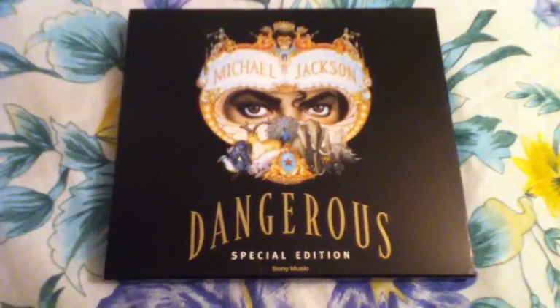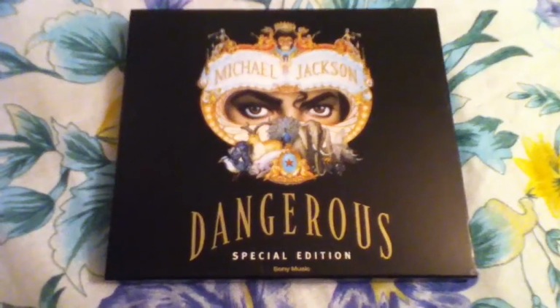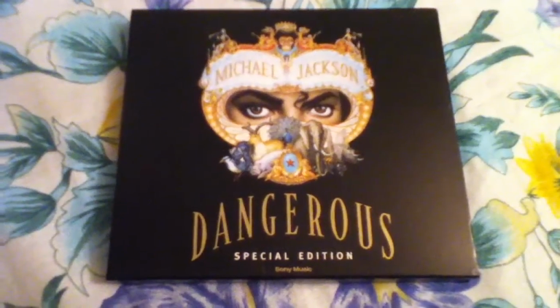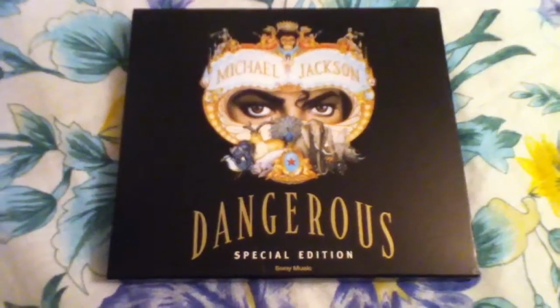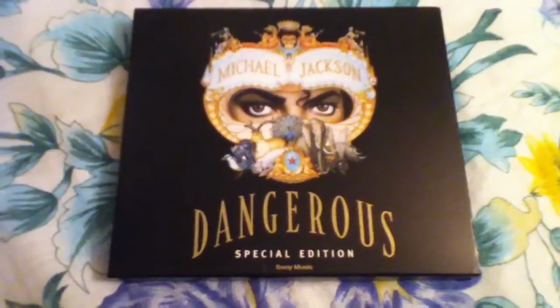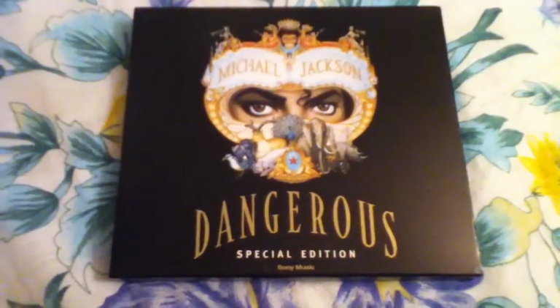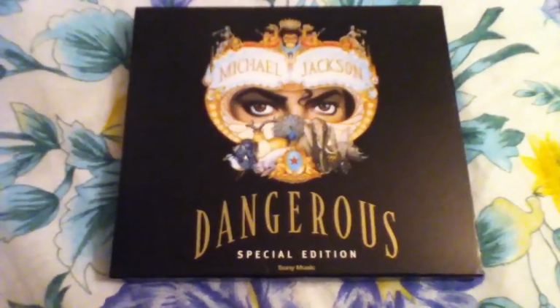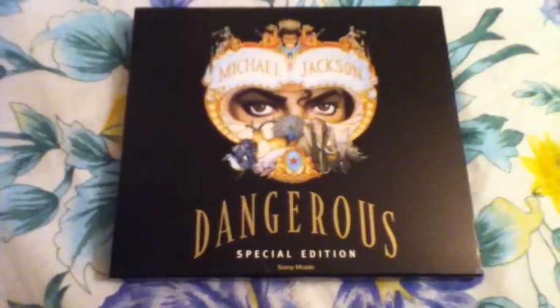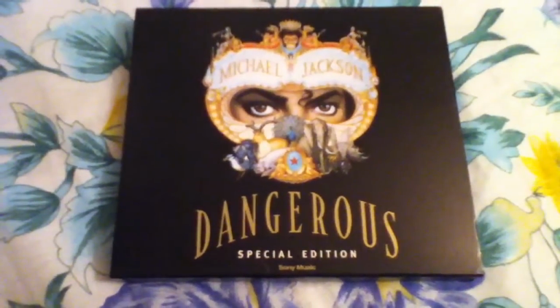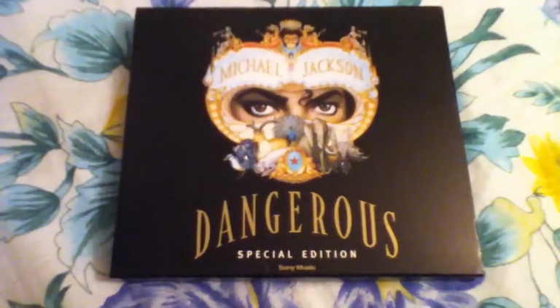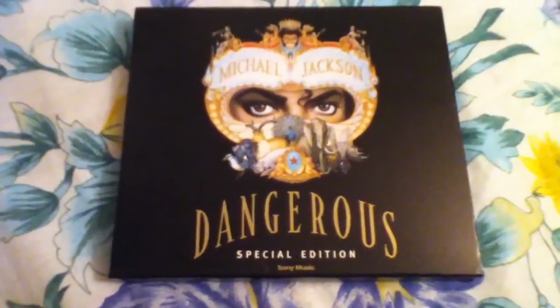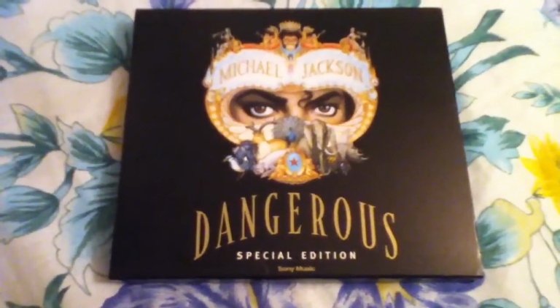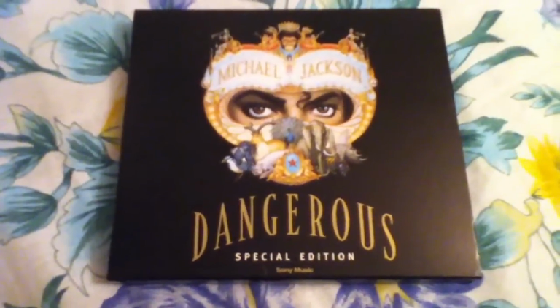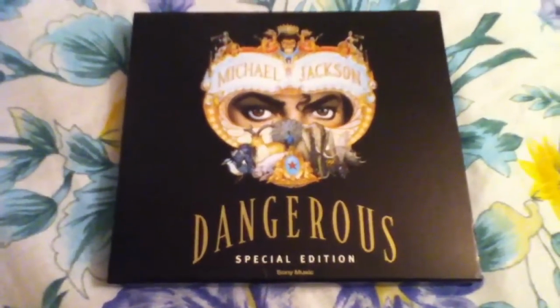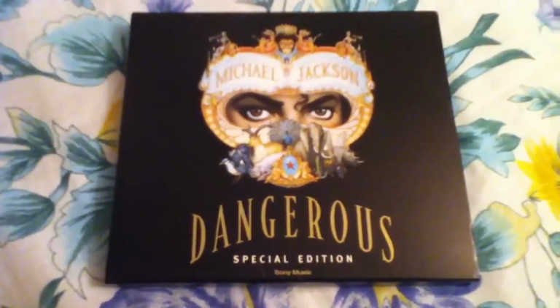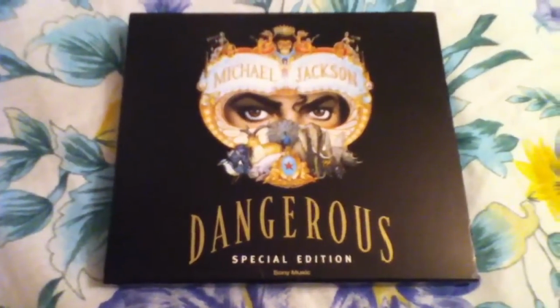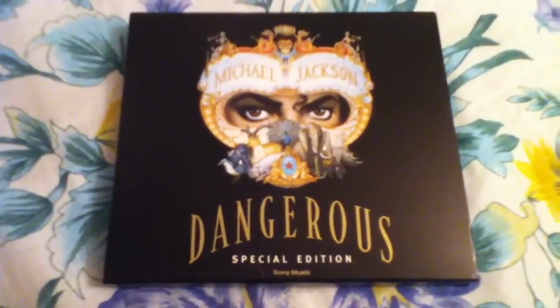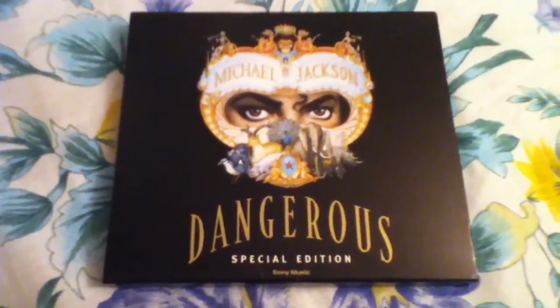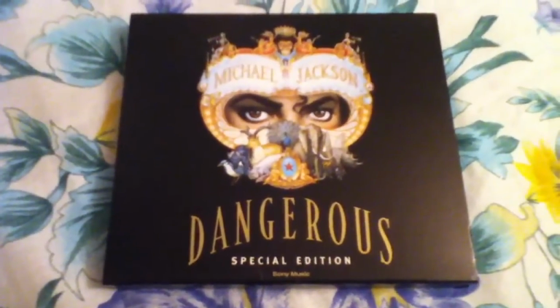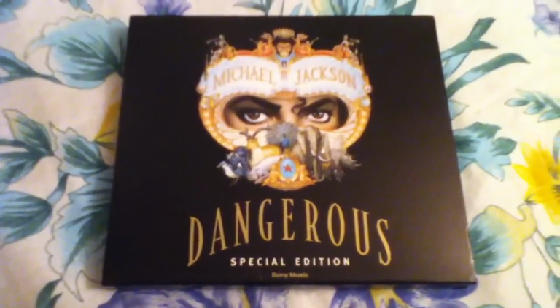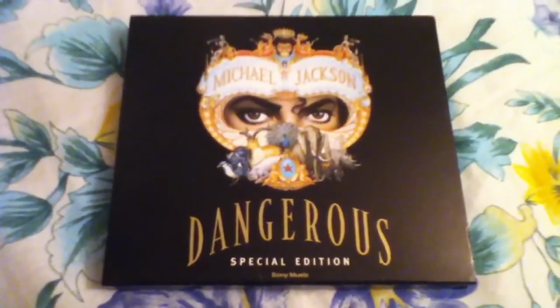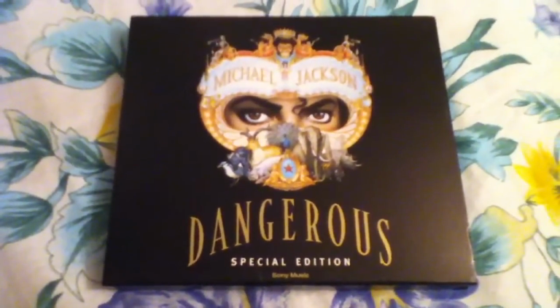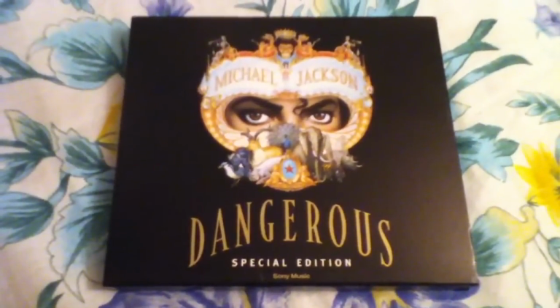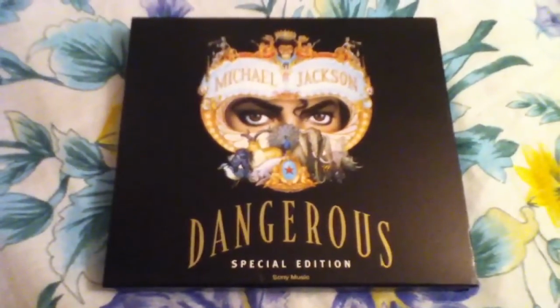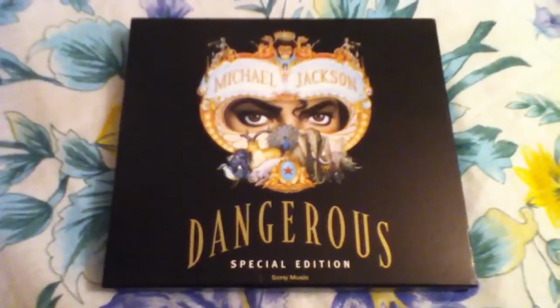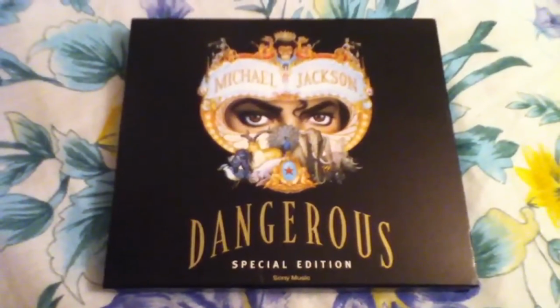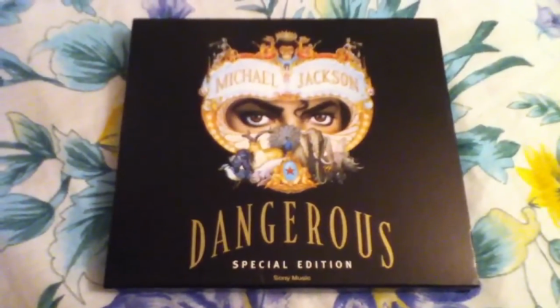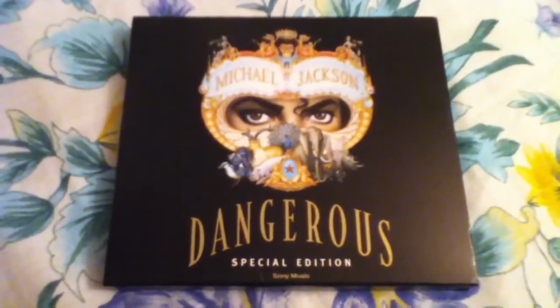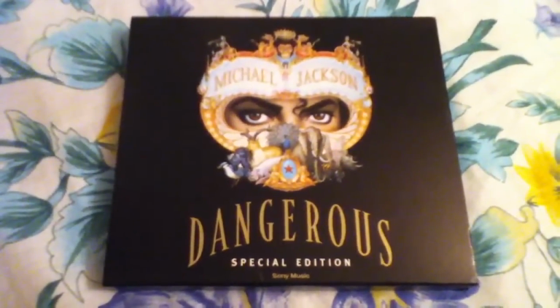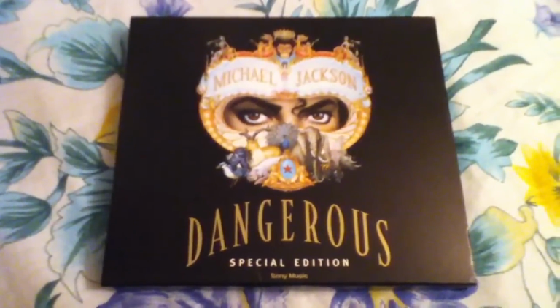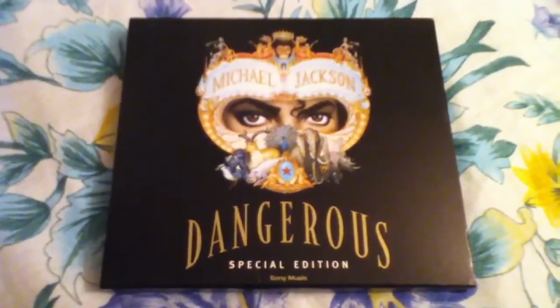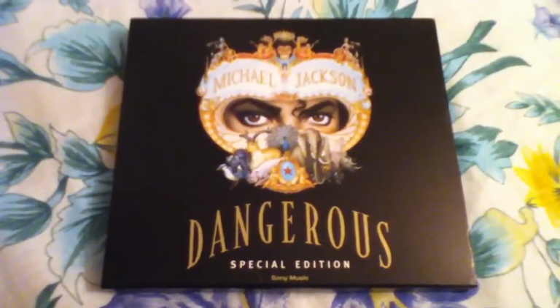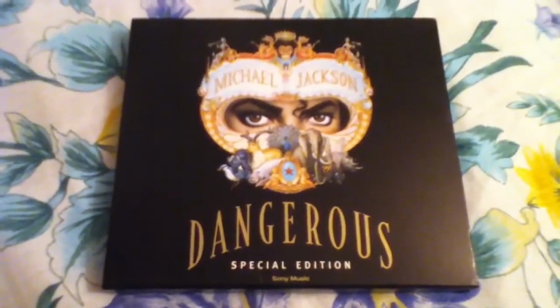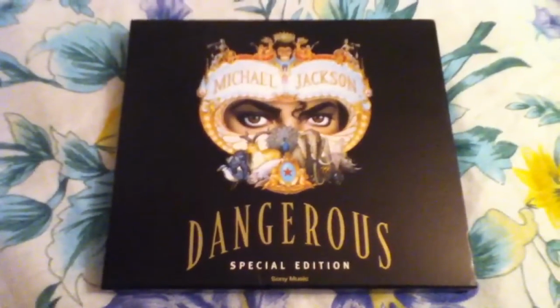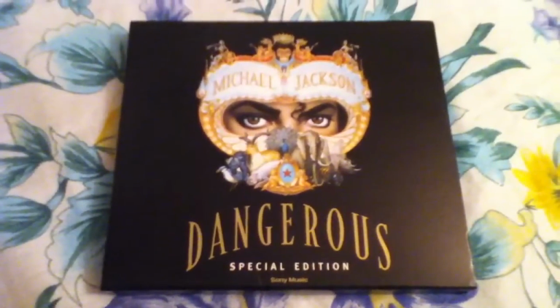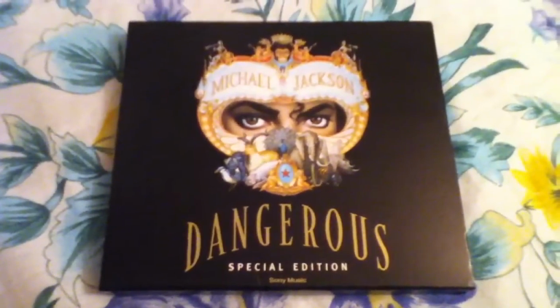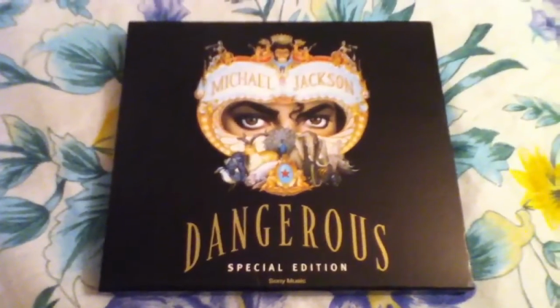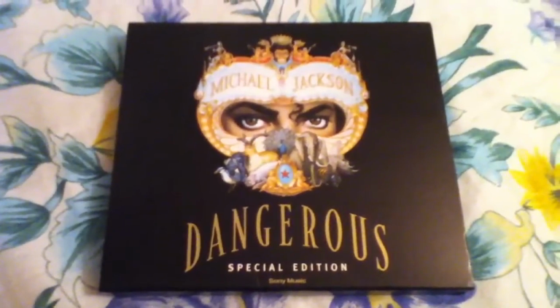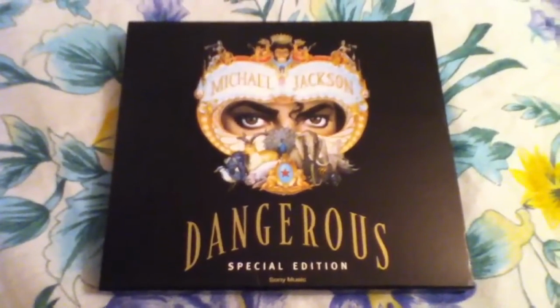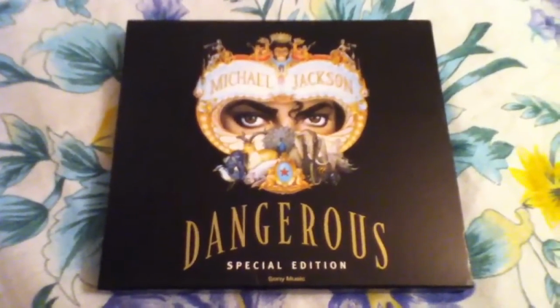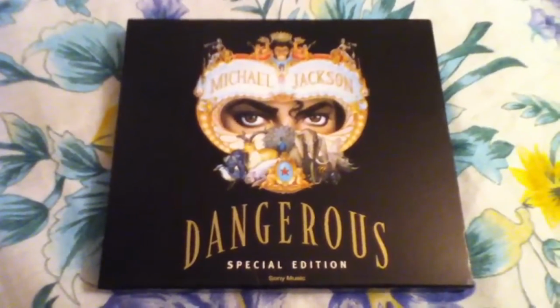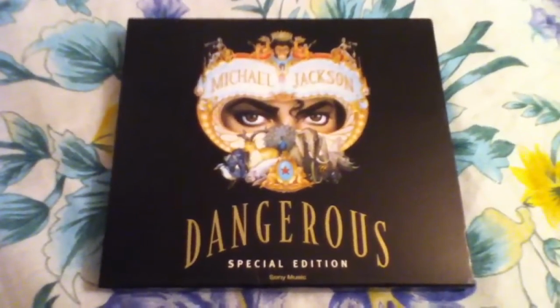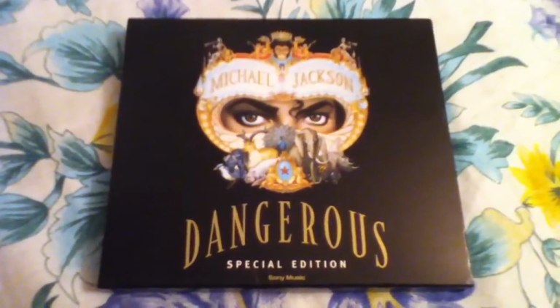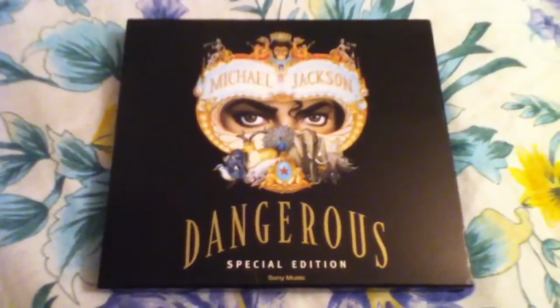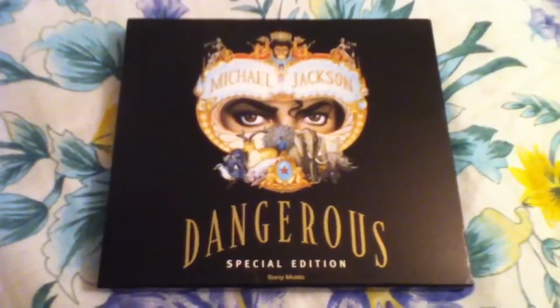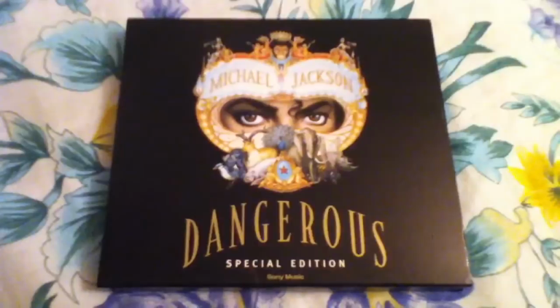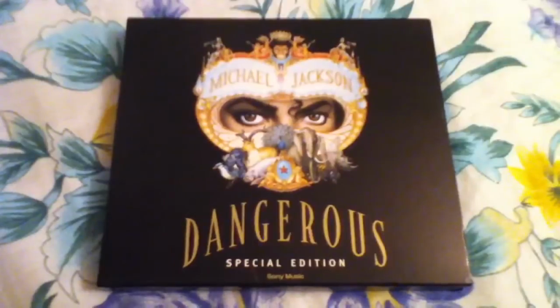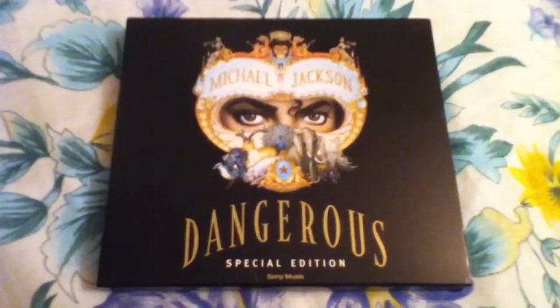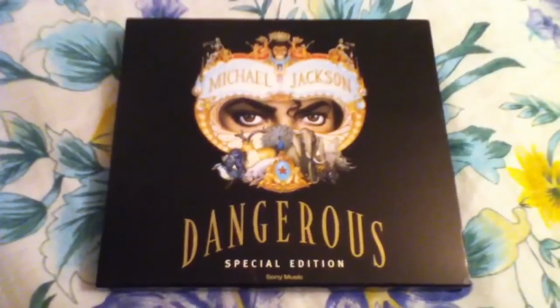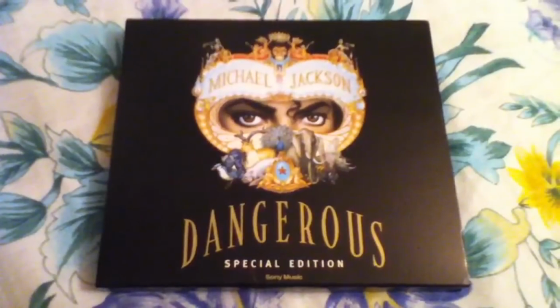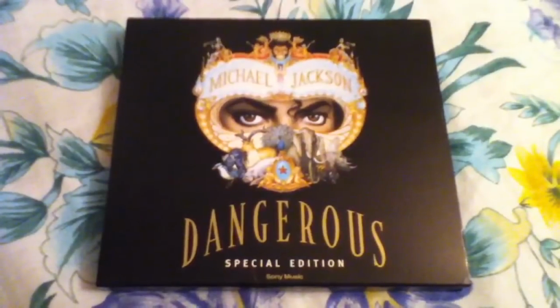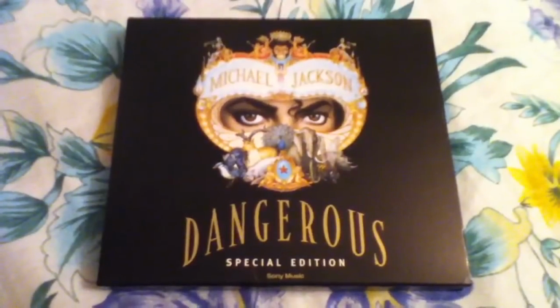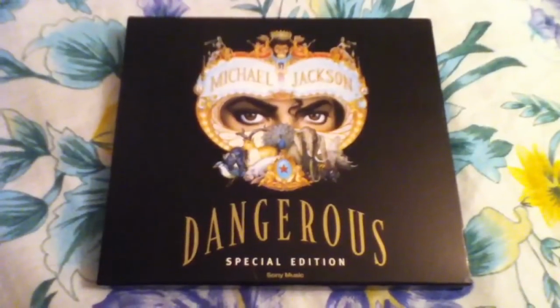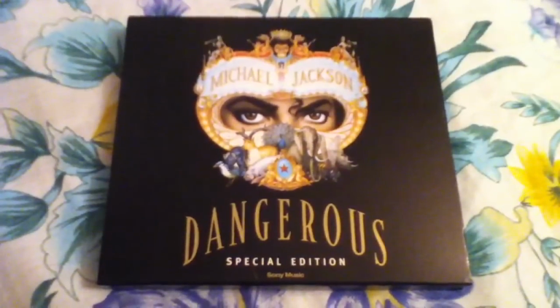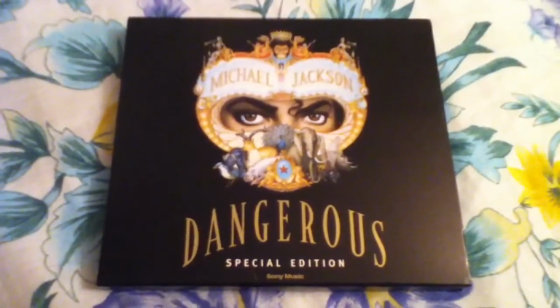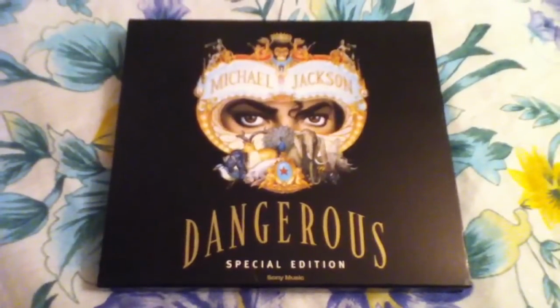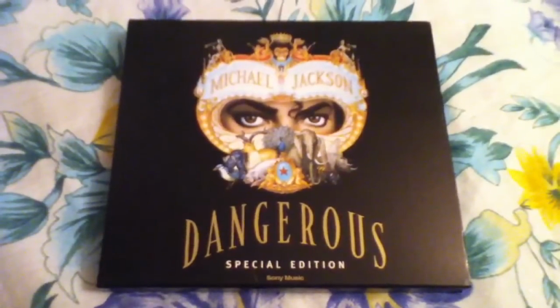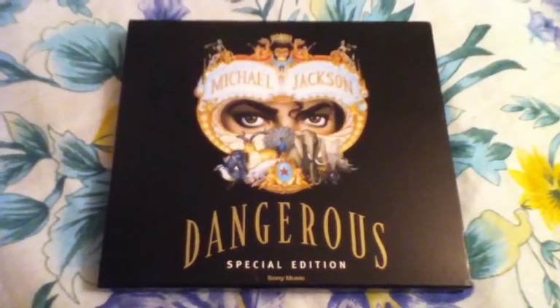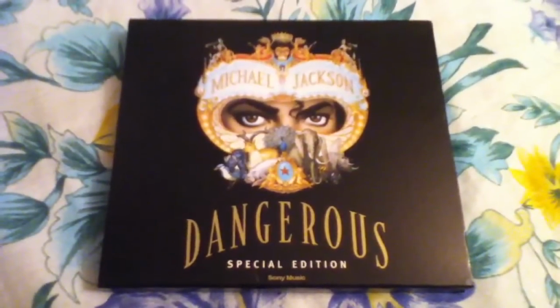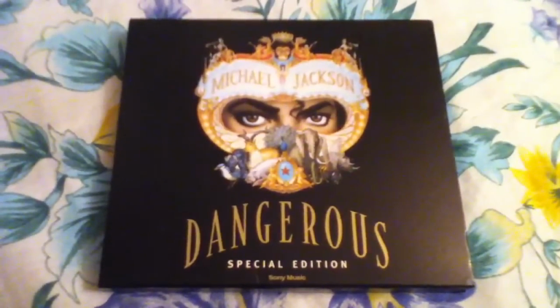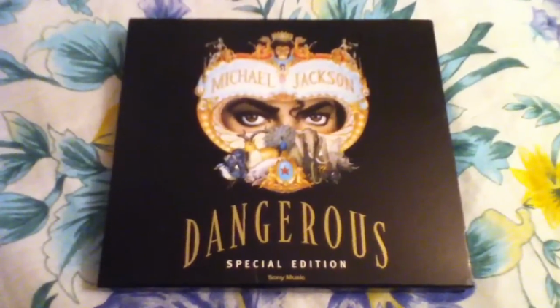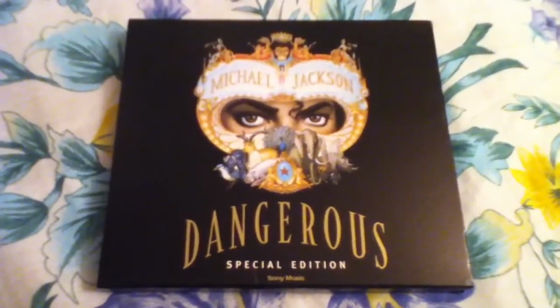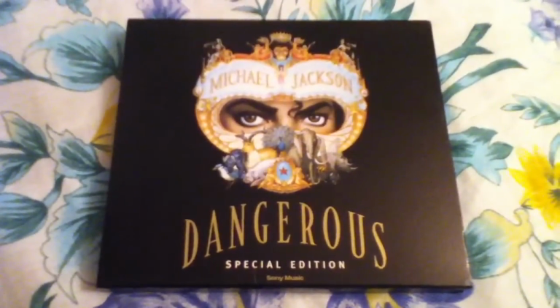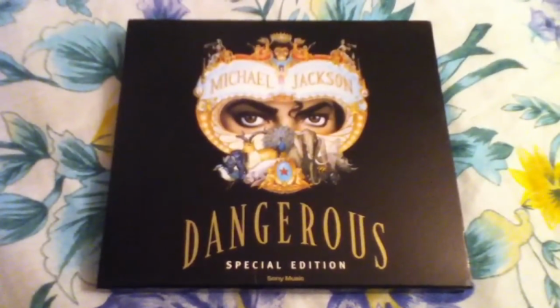Hello YouTube, this is ADK Iceman. Today I'm making an unboxing of the Dangerous Special Edition album.